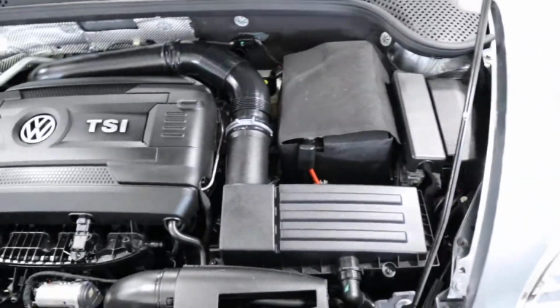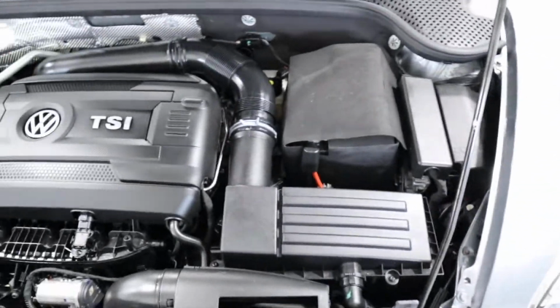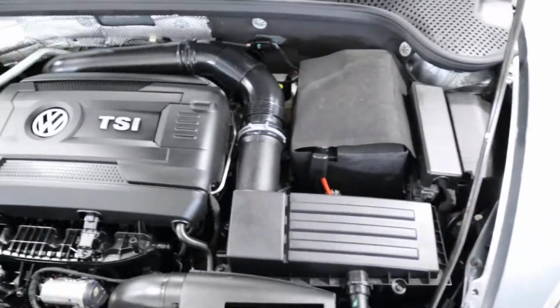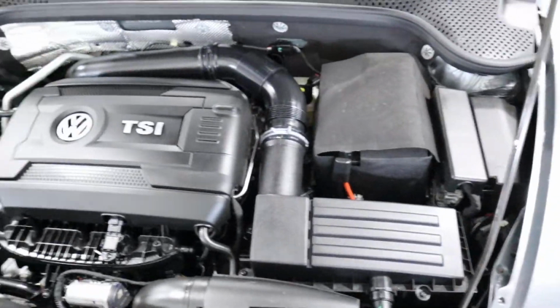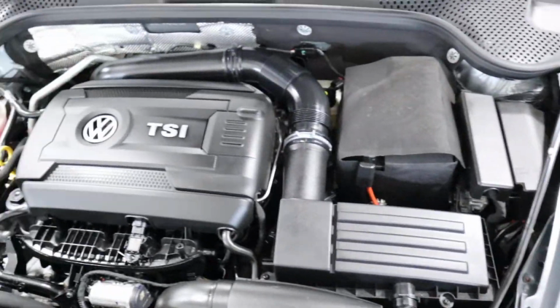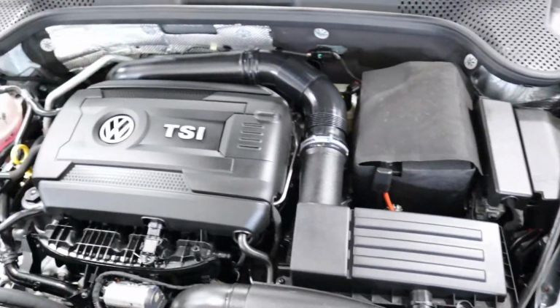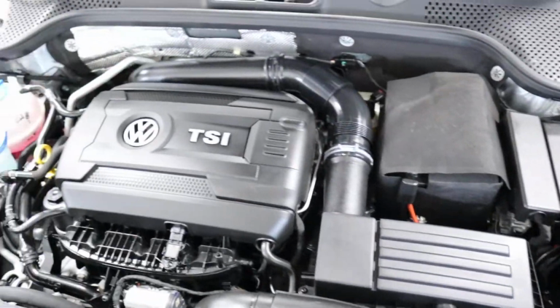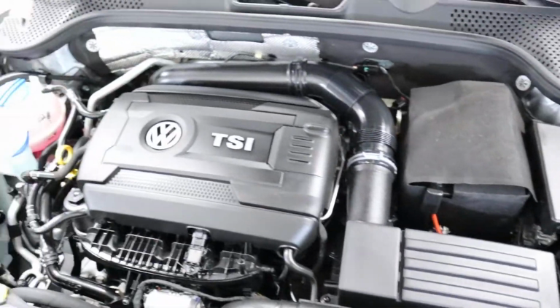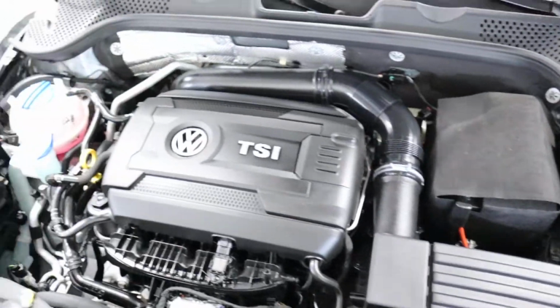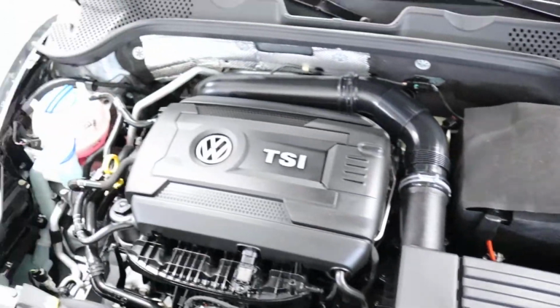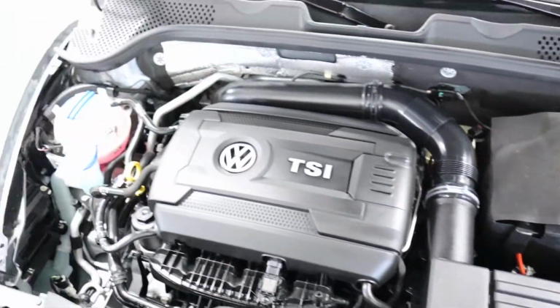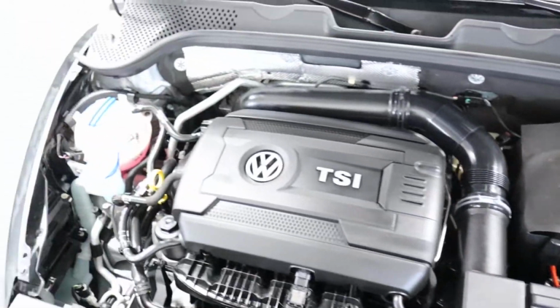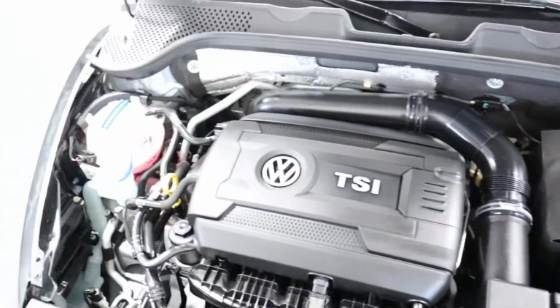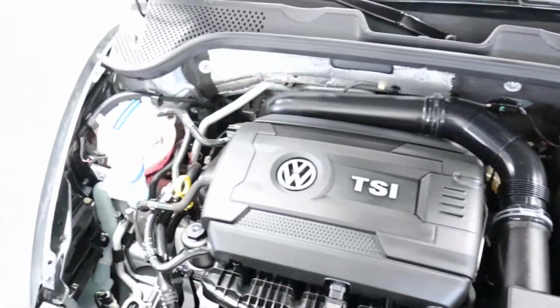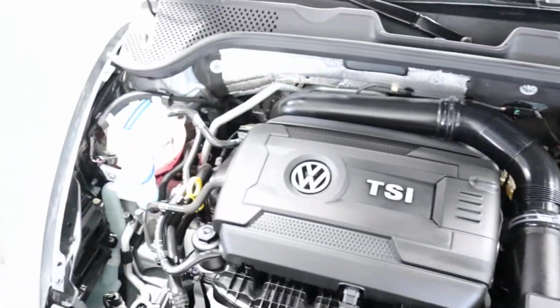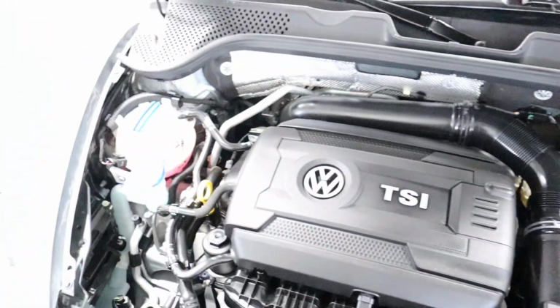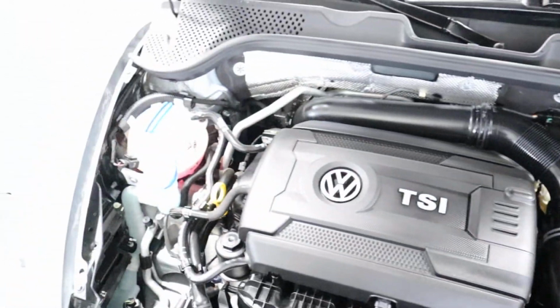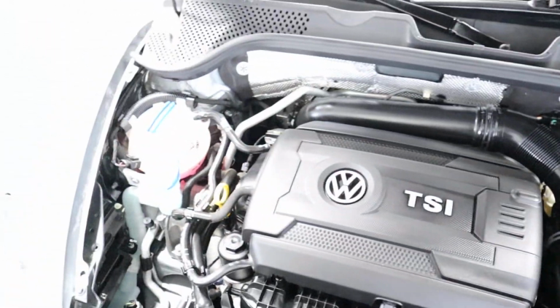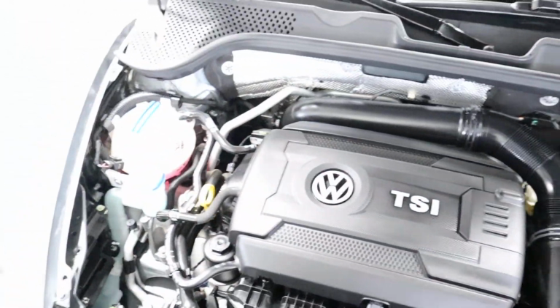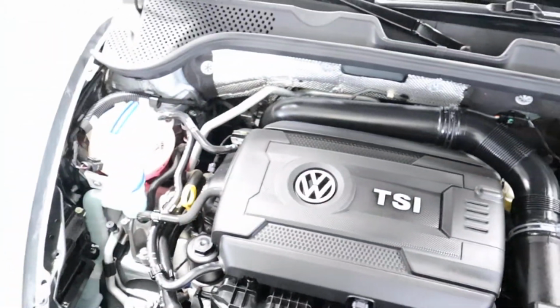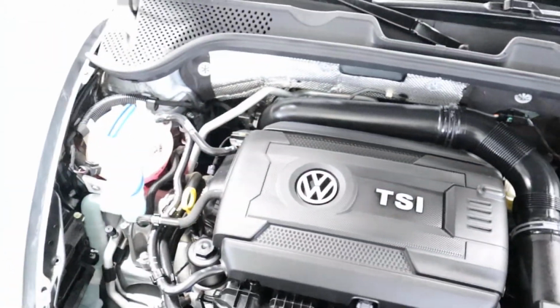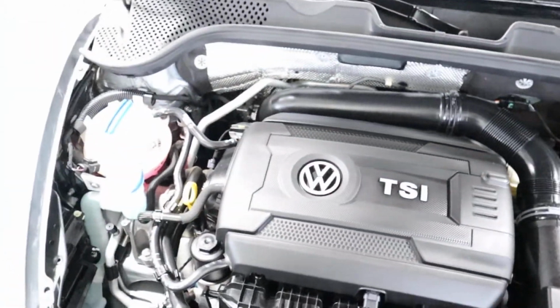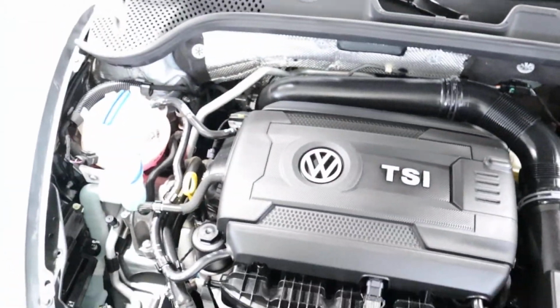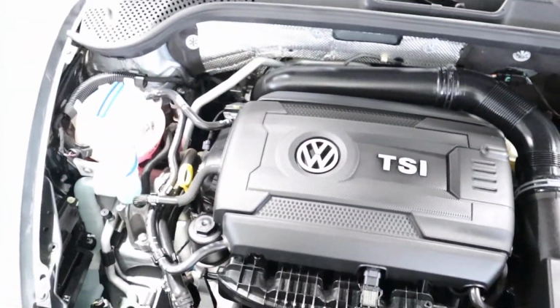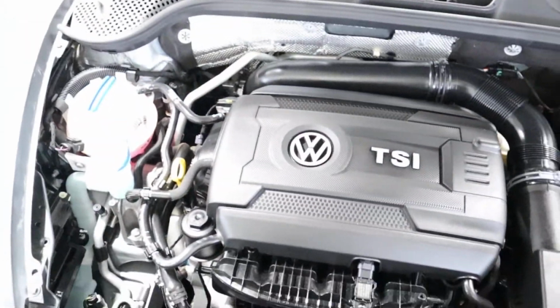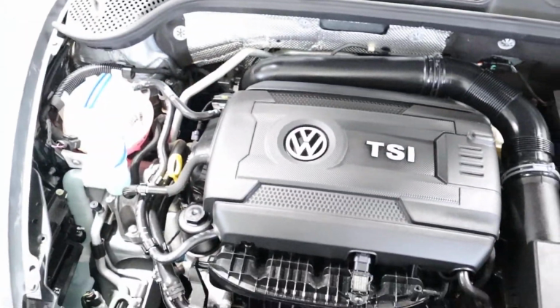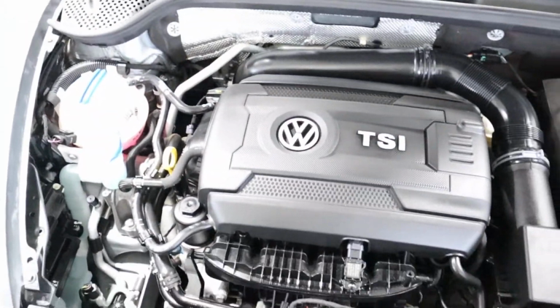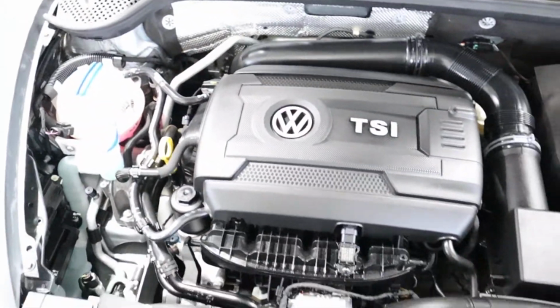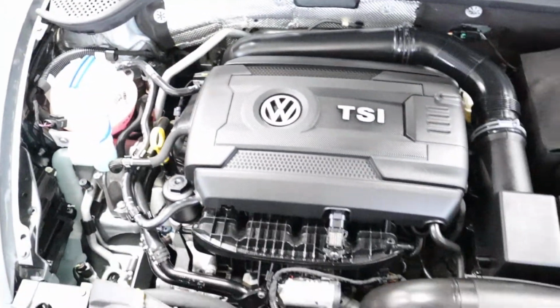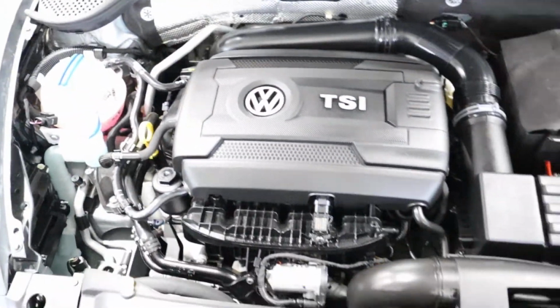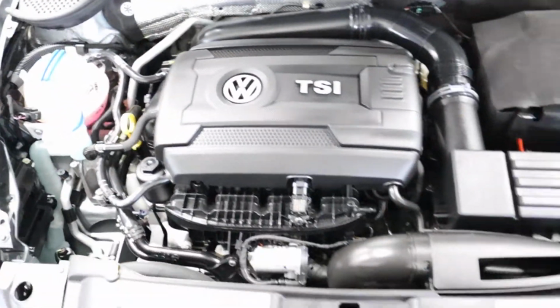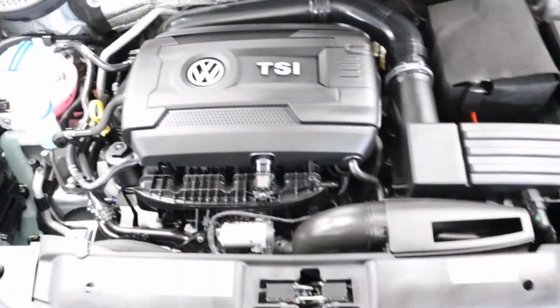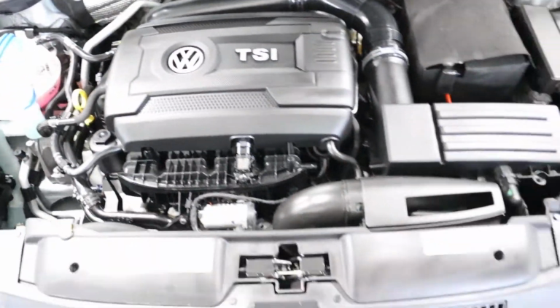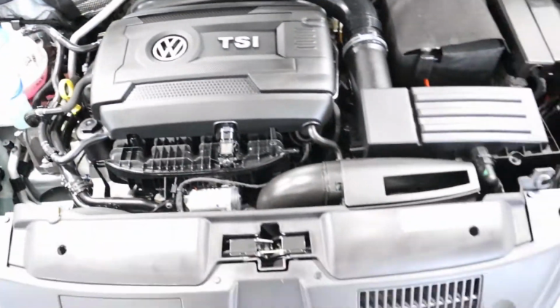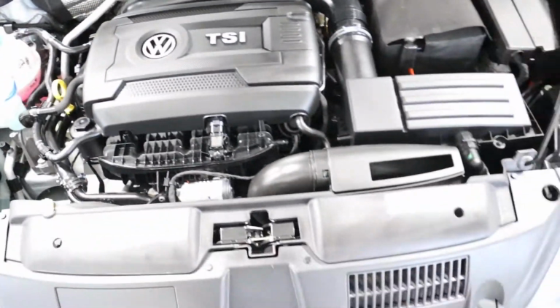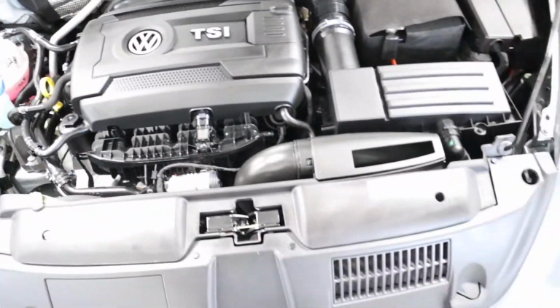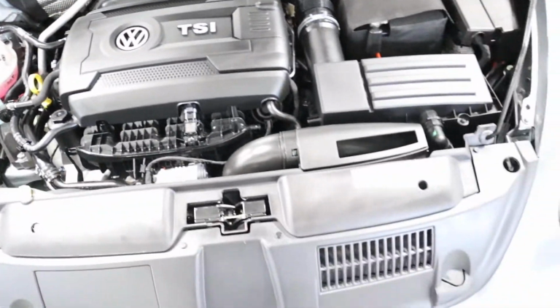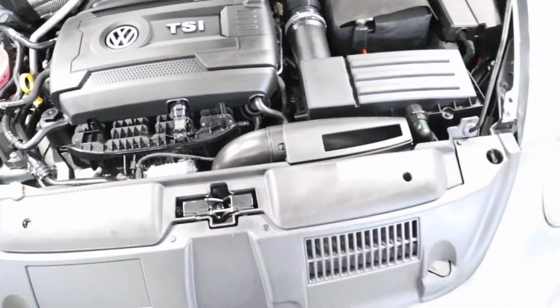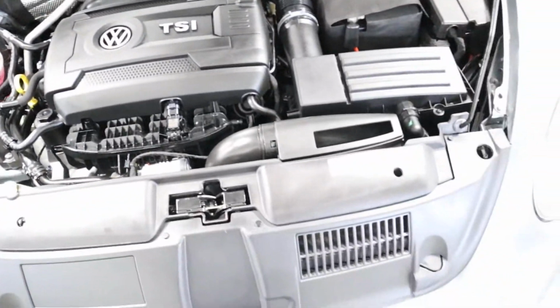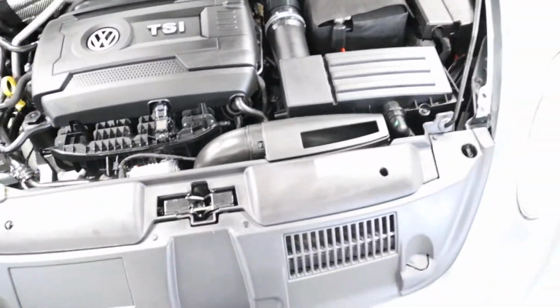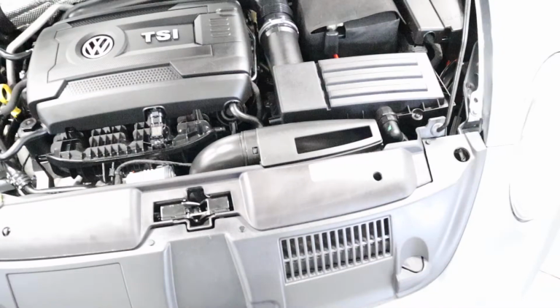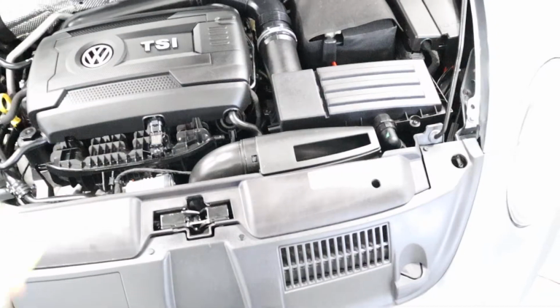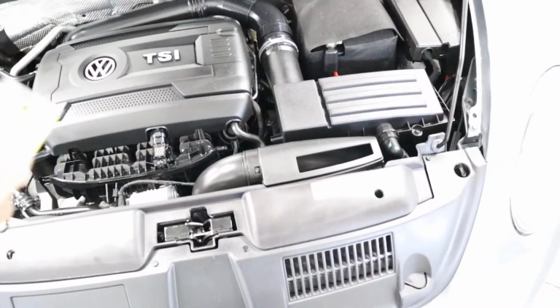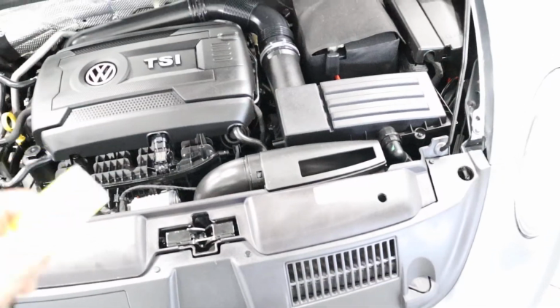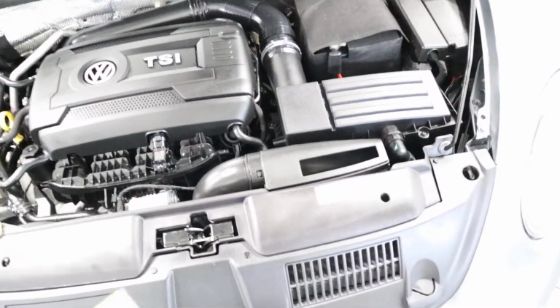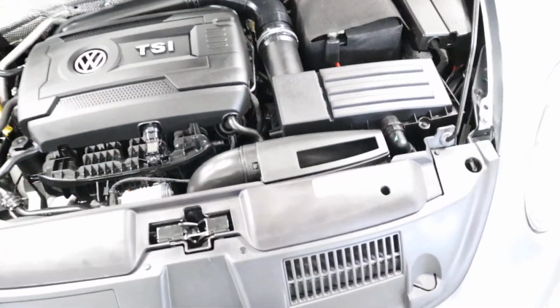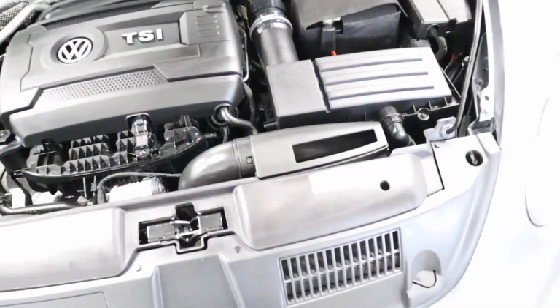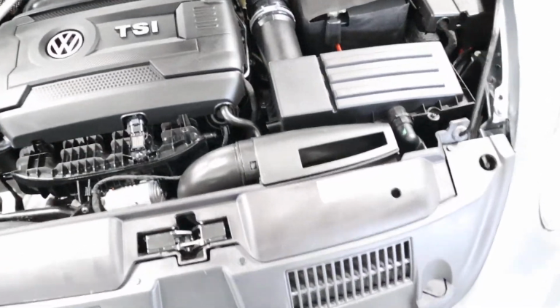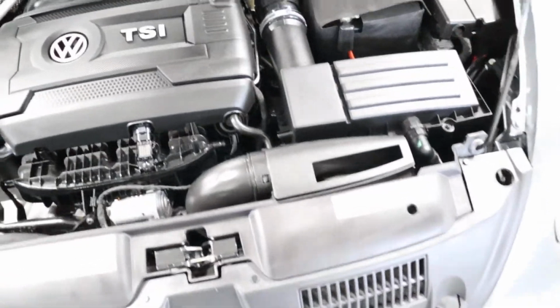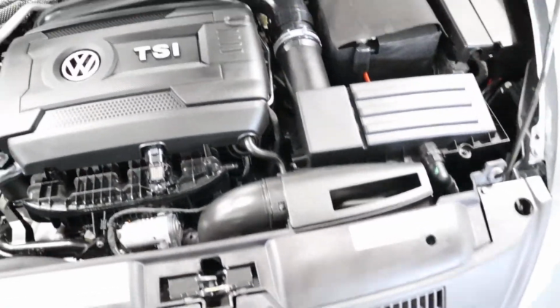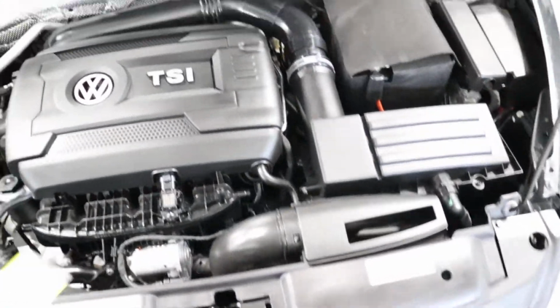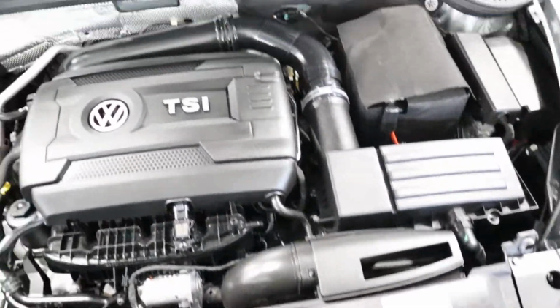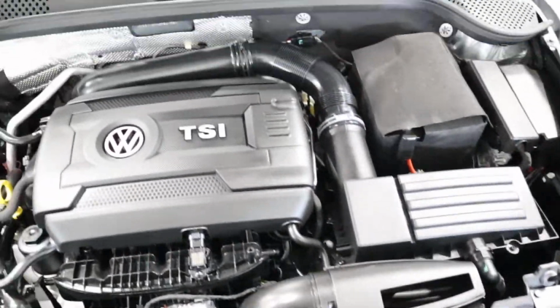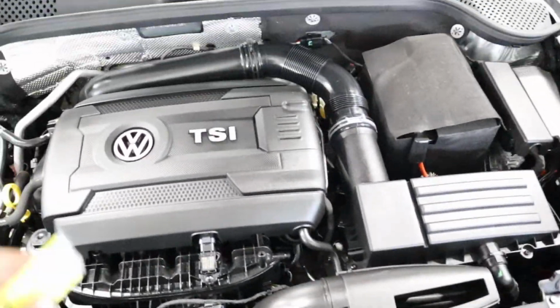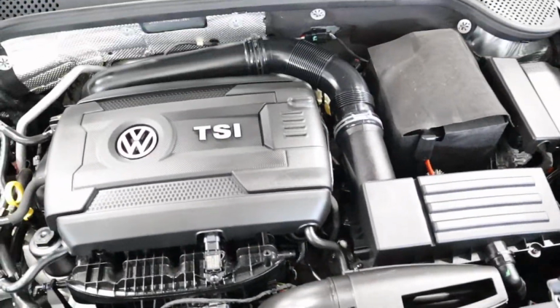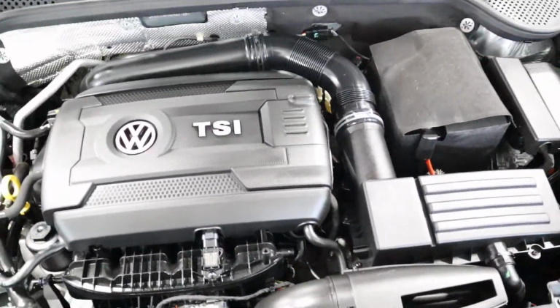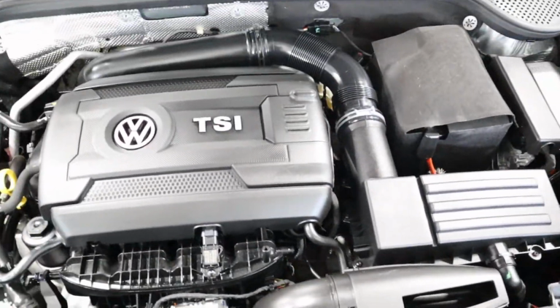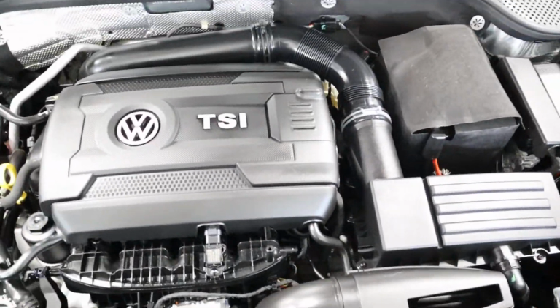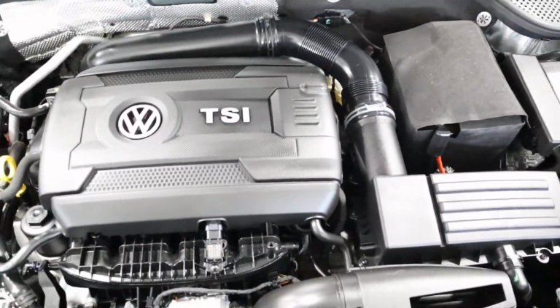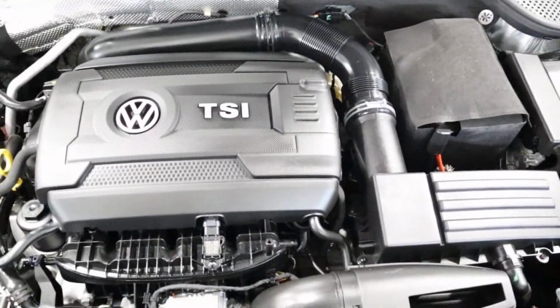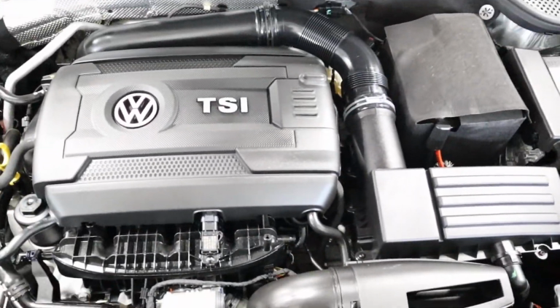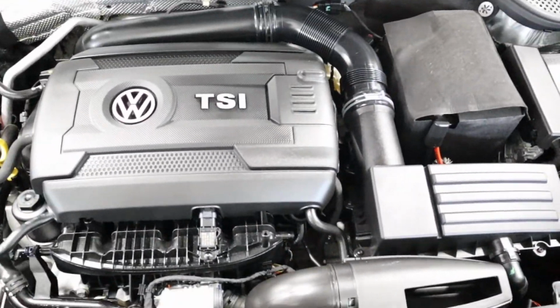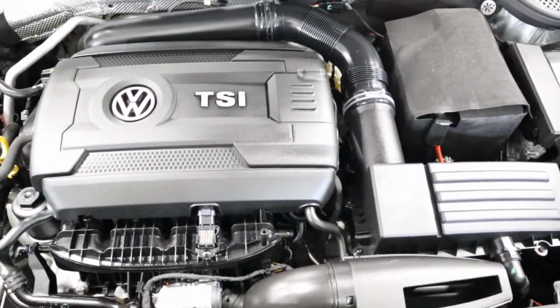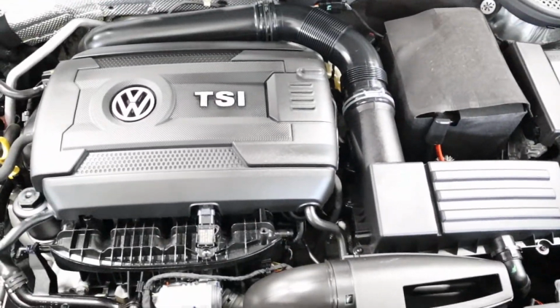Let's take a look at the 1.8 turbo — sorry, not turbo diesel, turbo 4 cylinder.